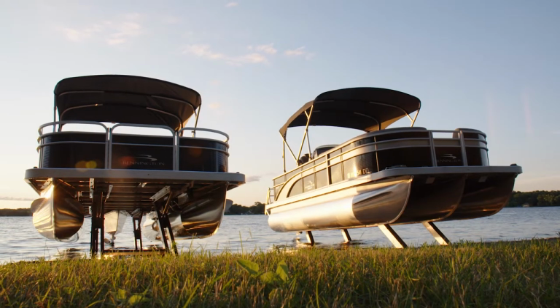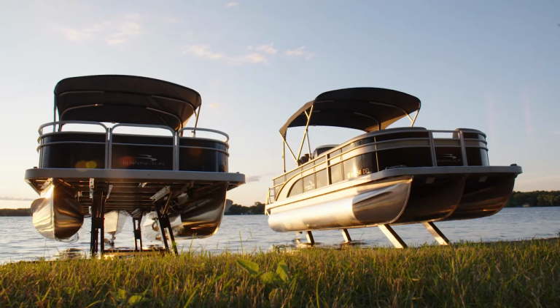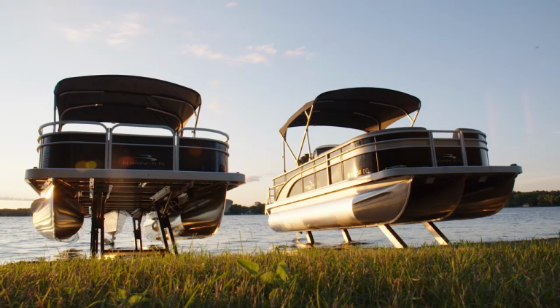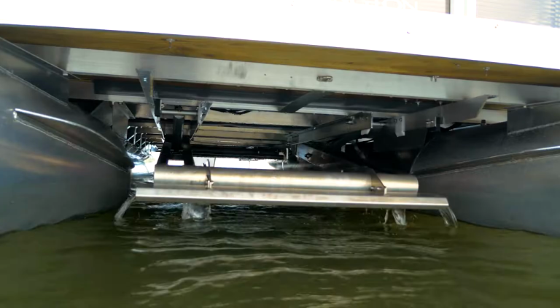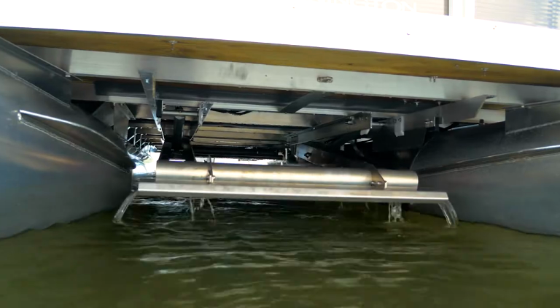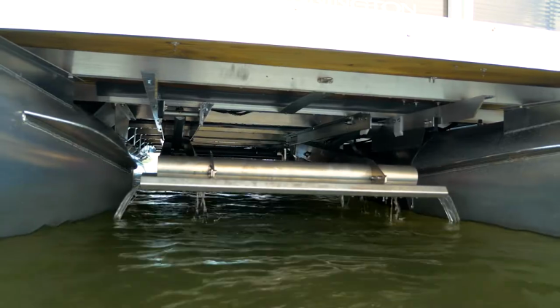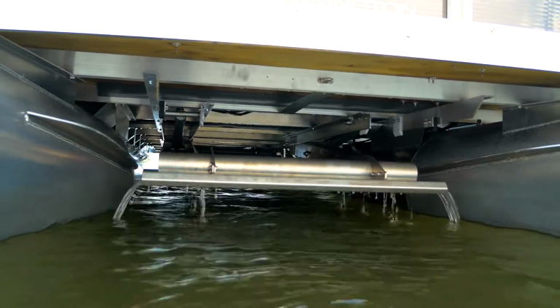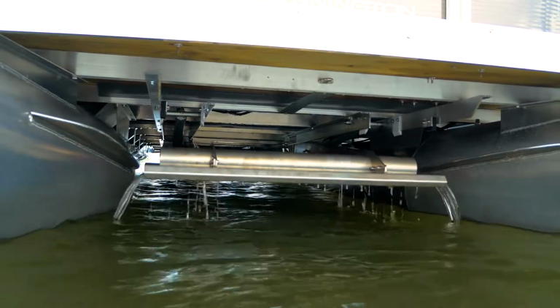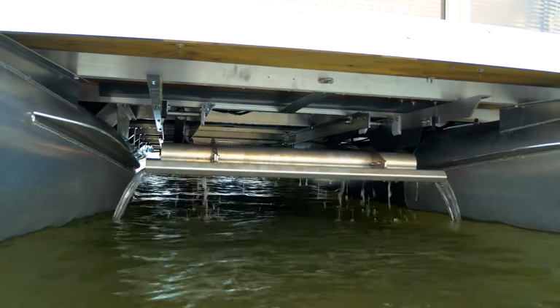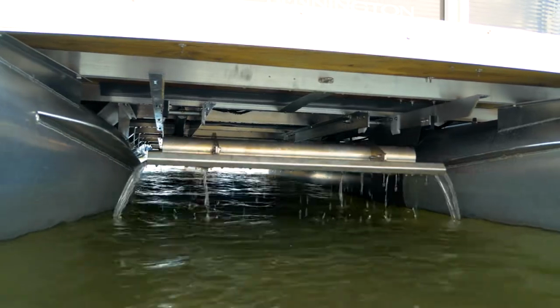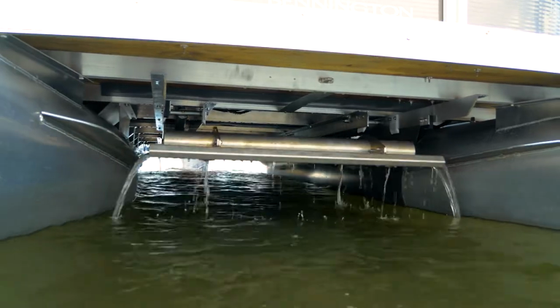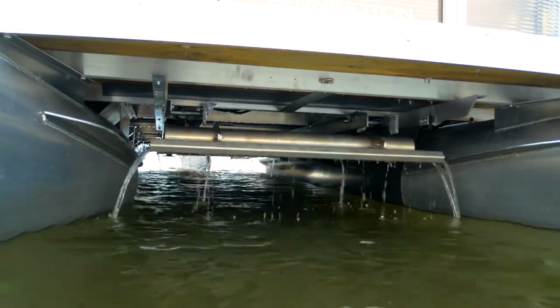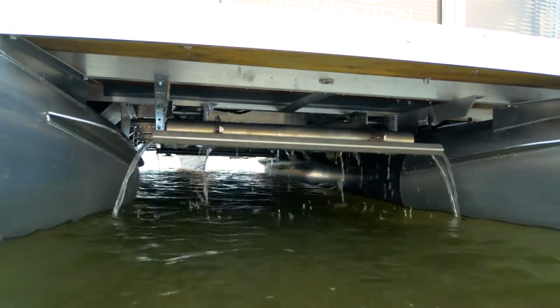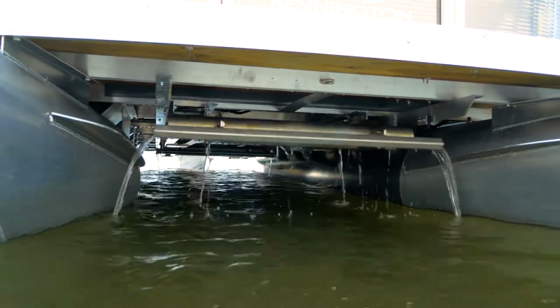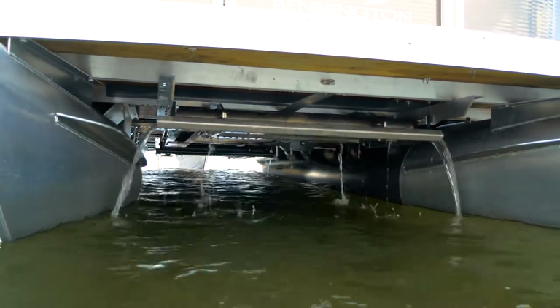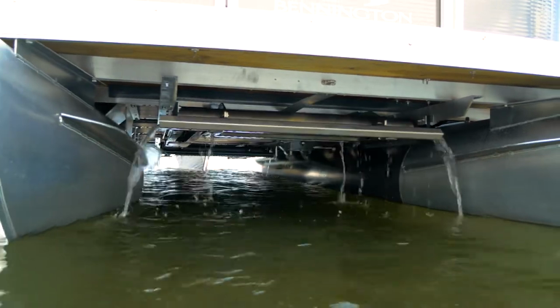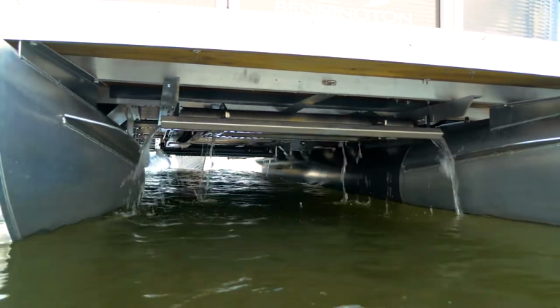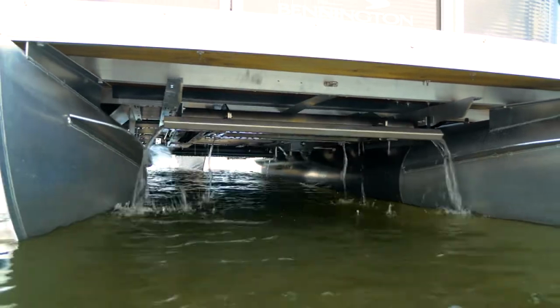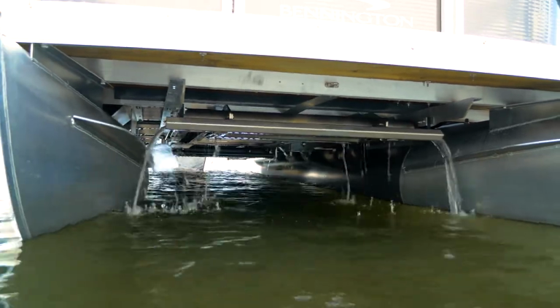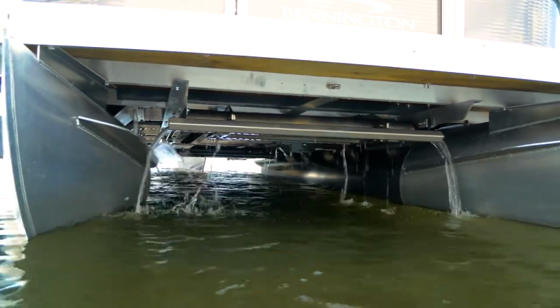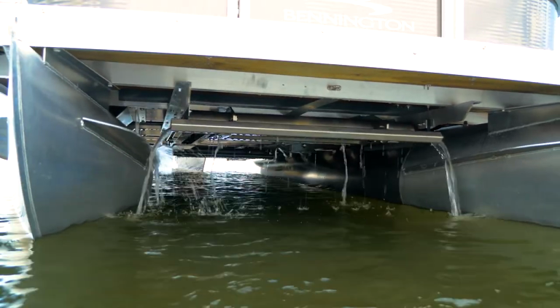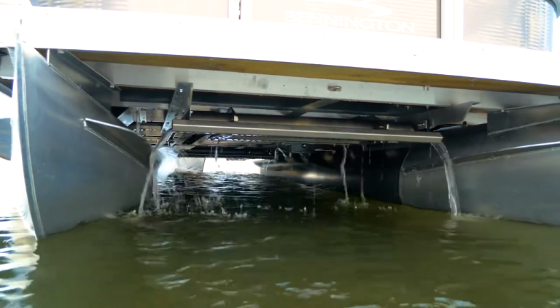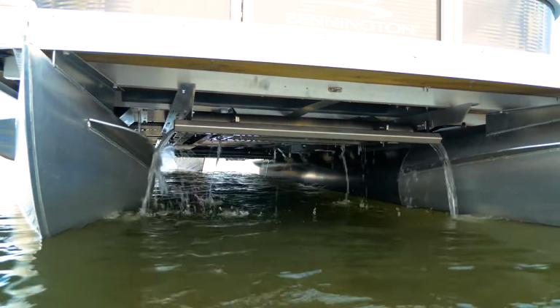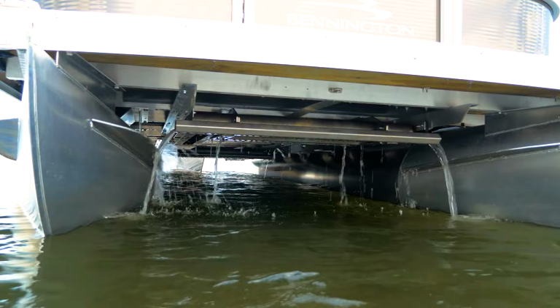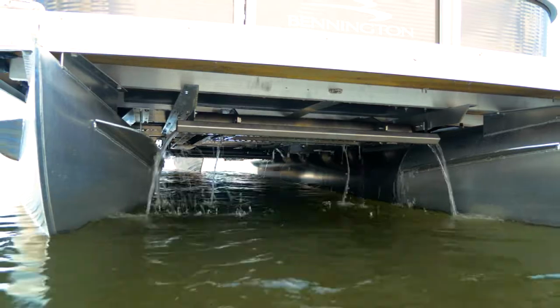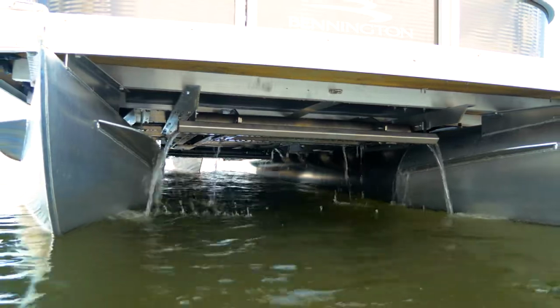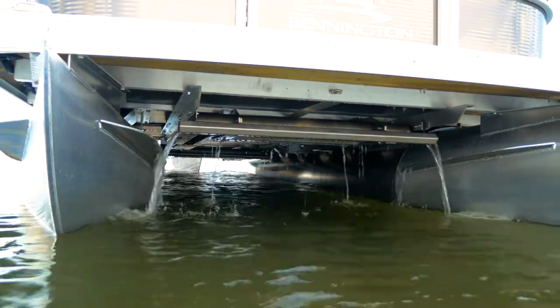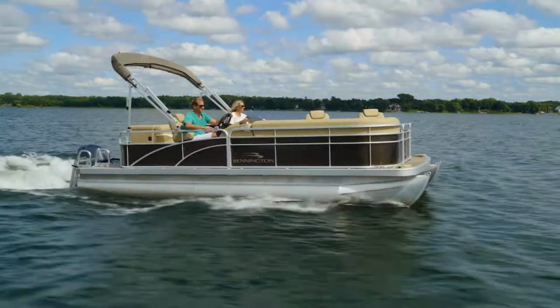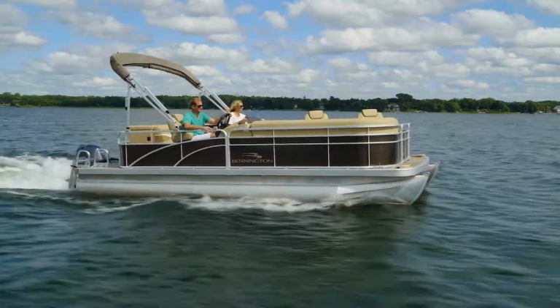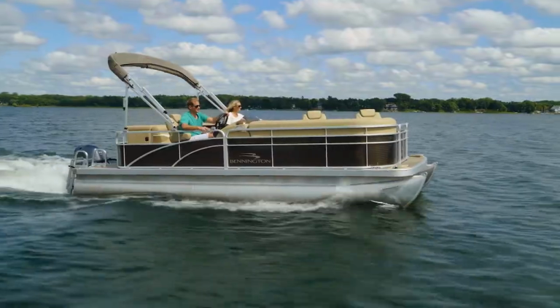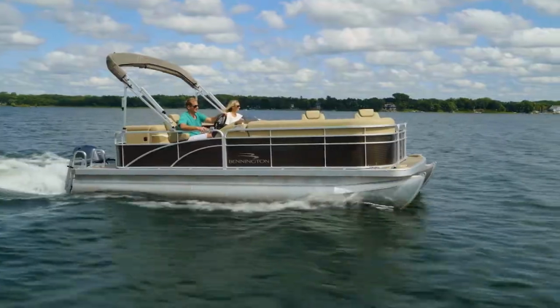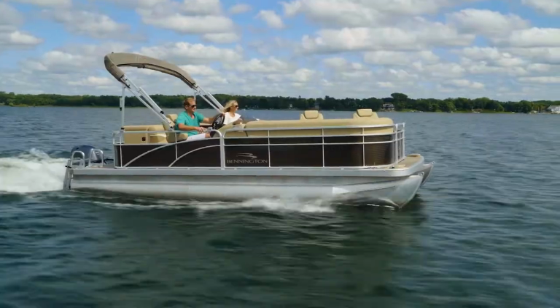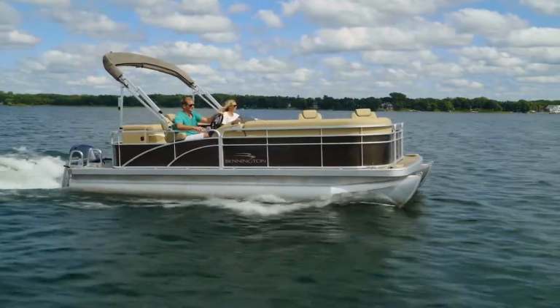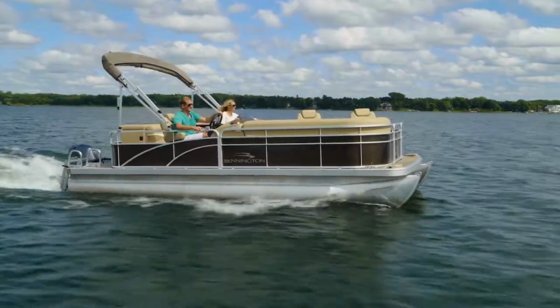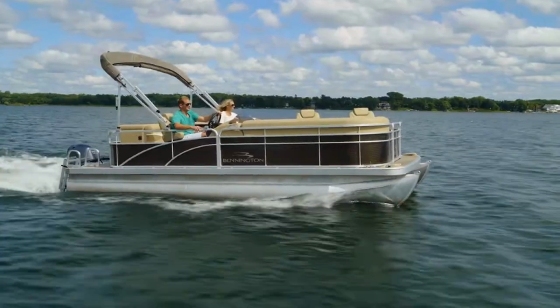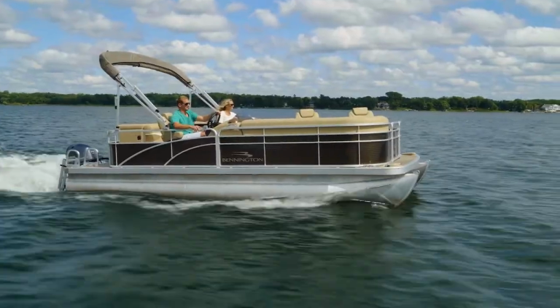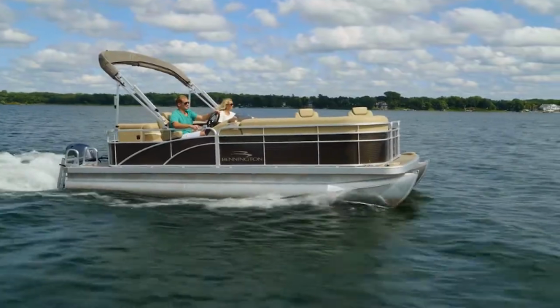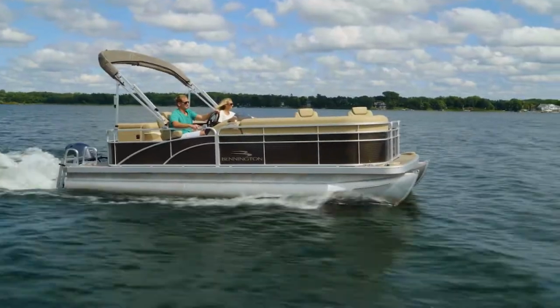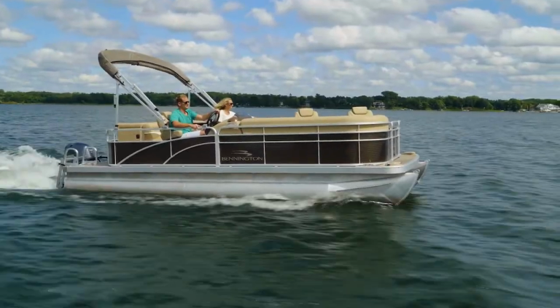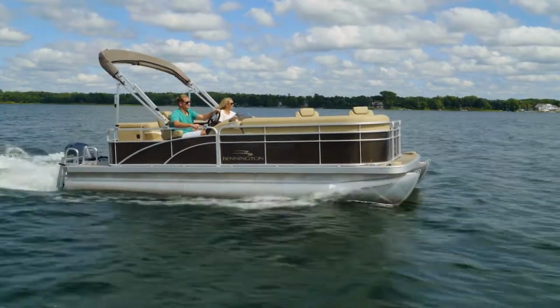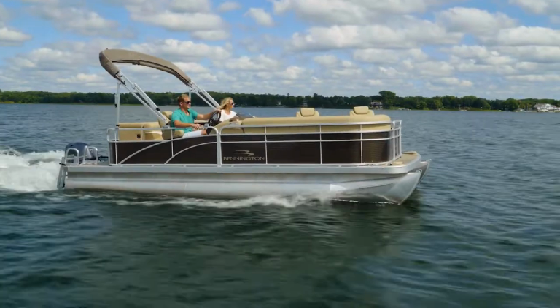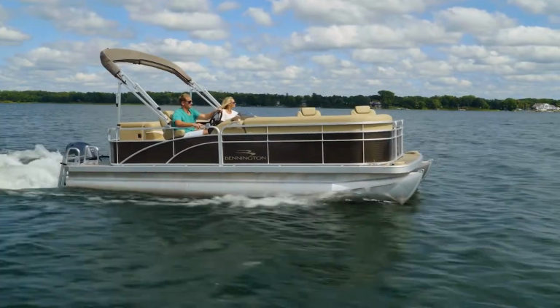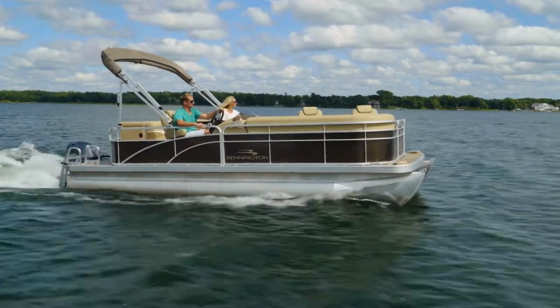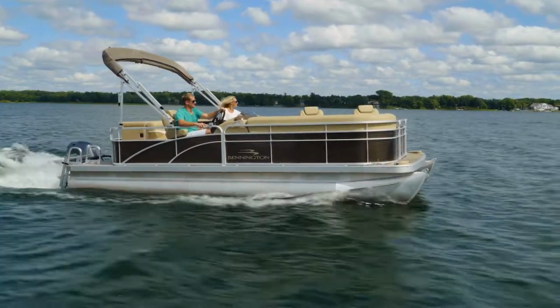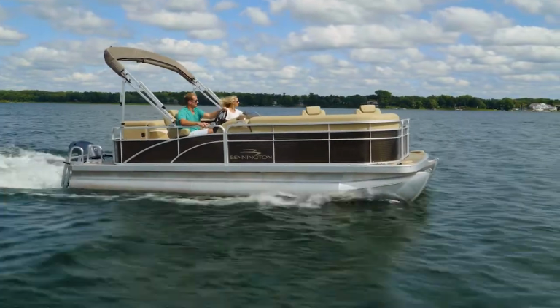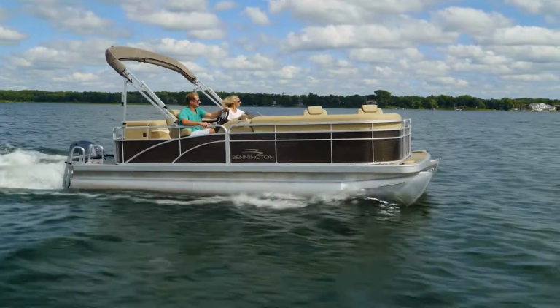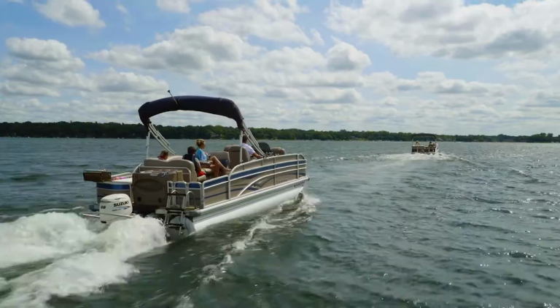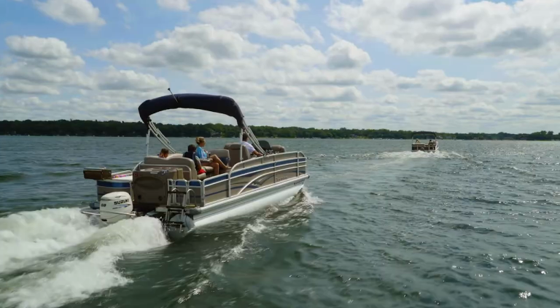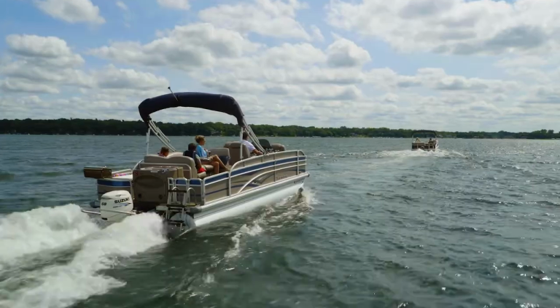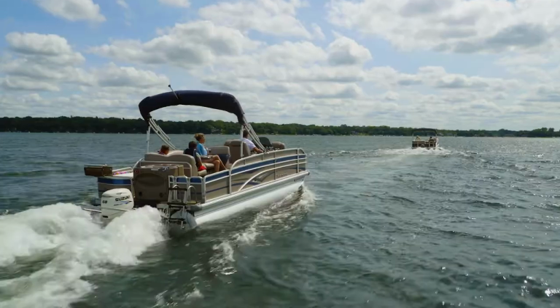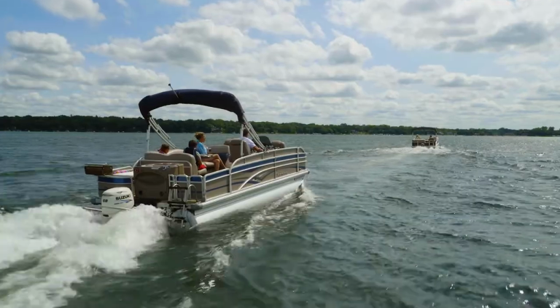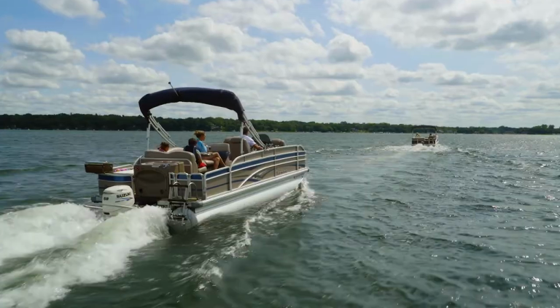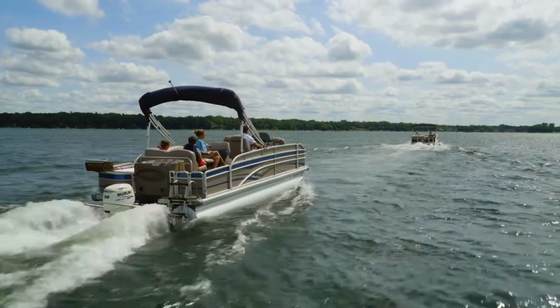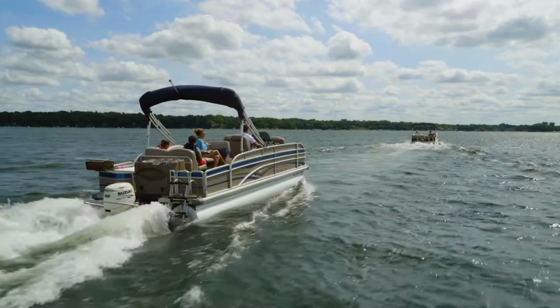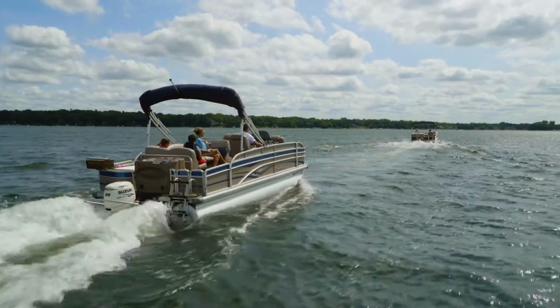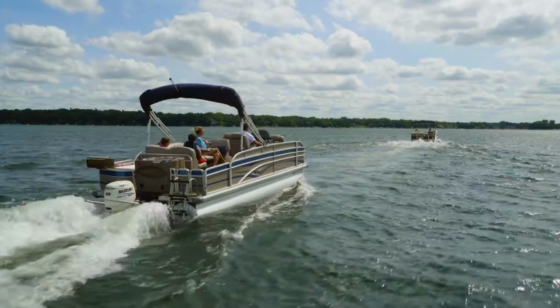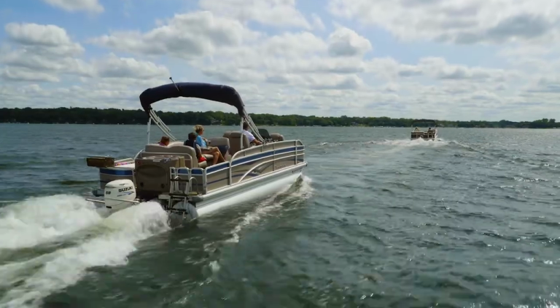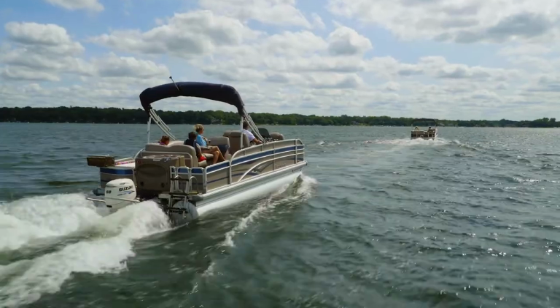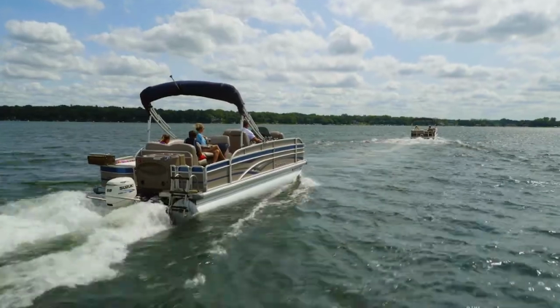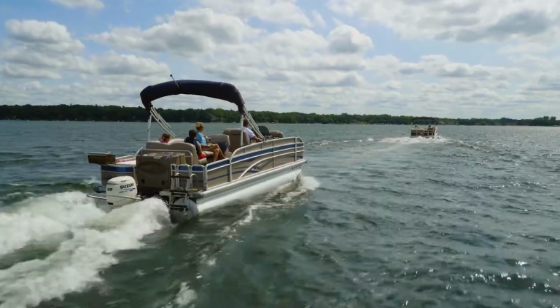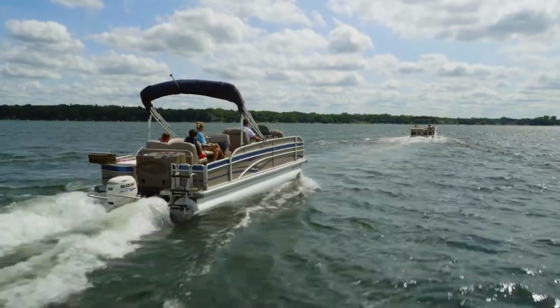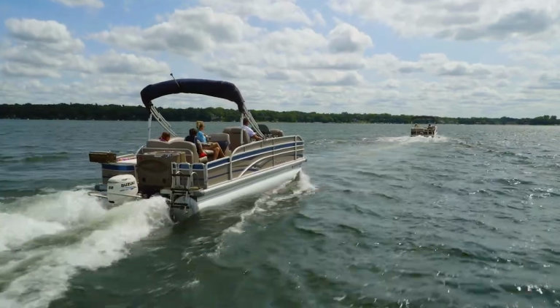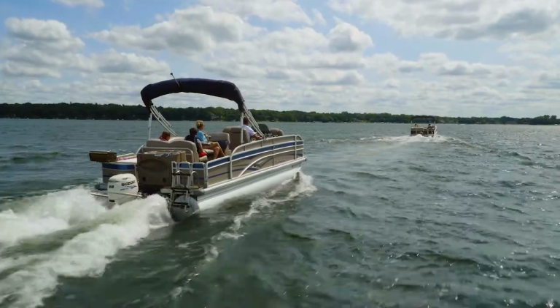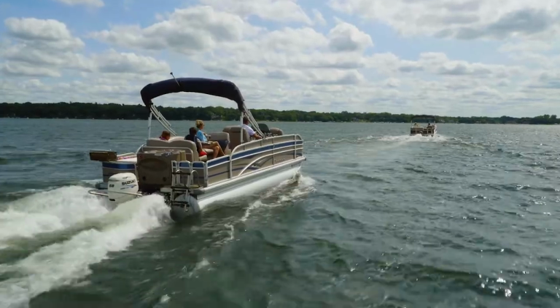When Ultralegs are fully retracted under the deck, your pontoon is fully functional until you get to your next destination.